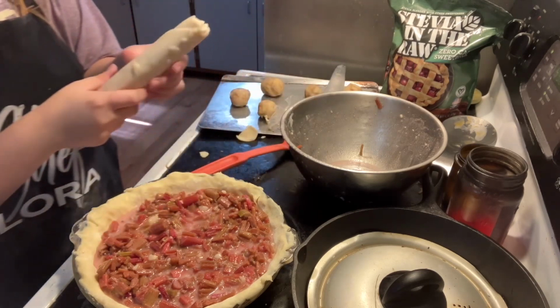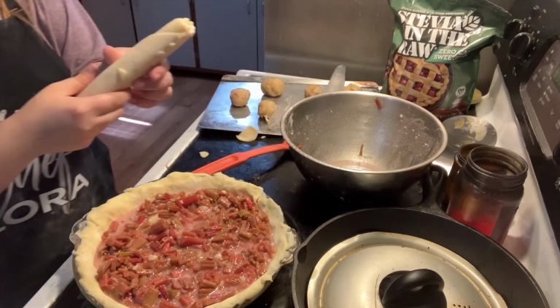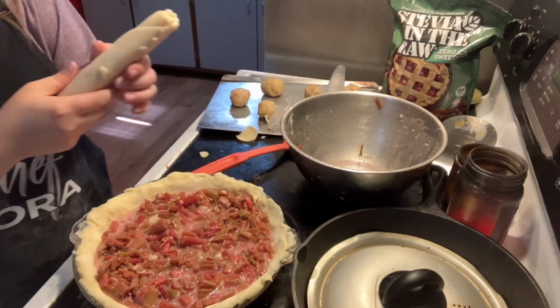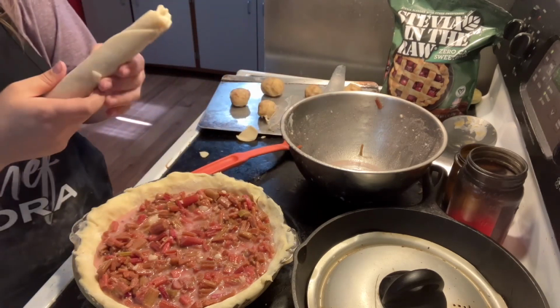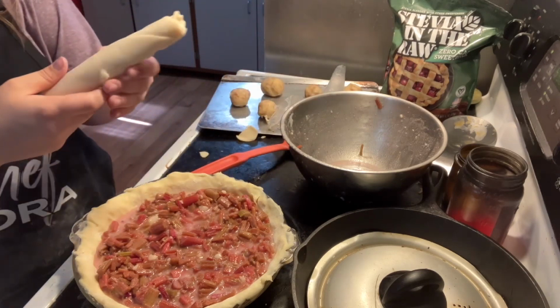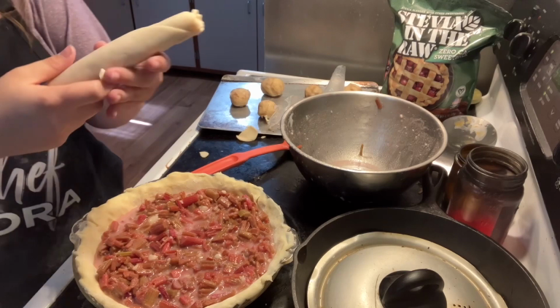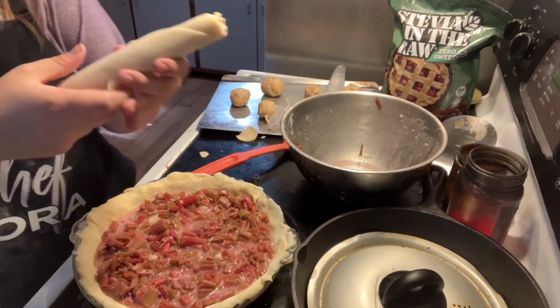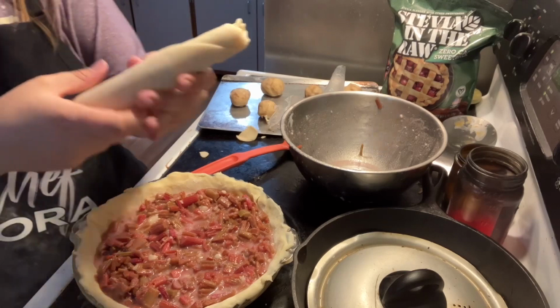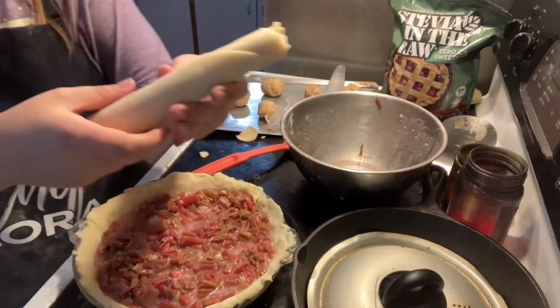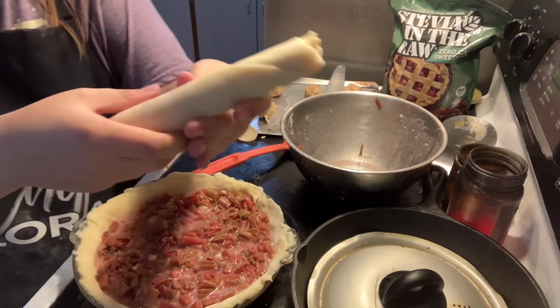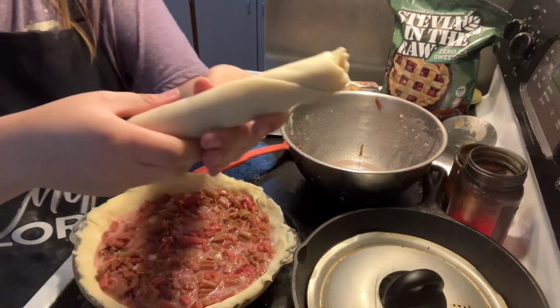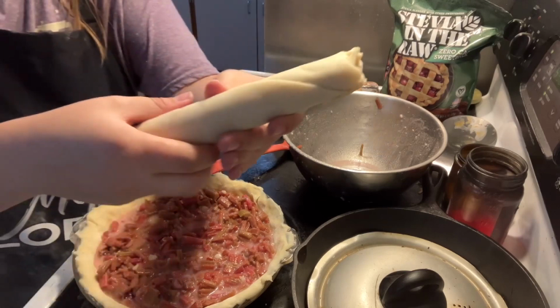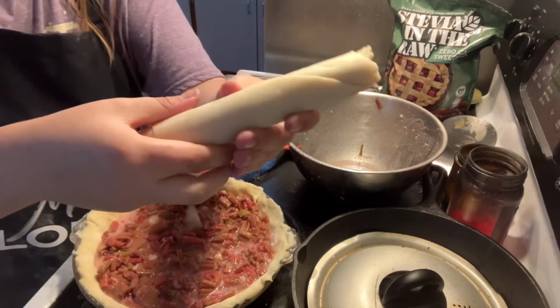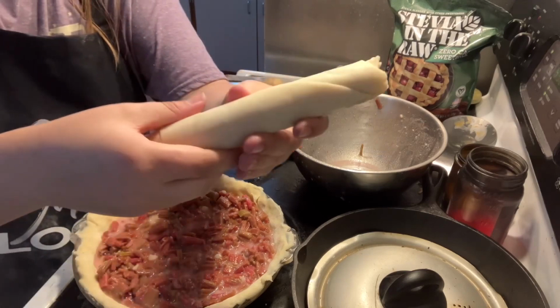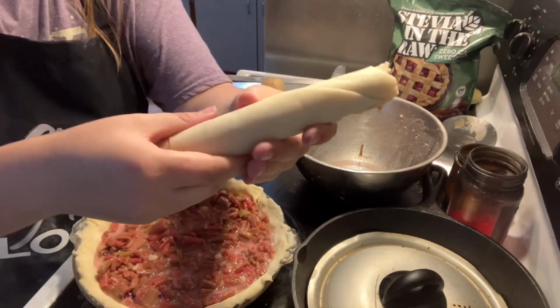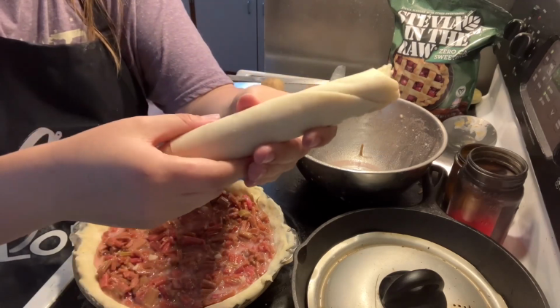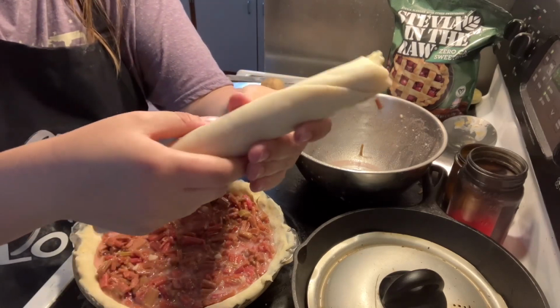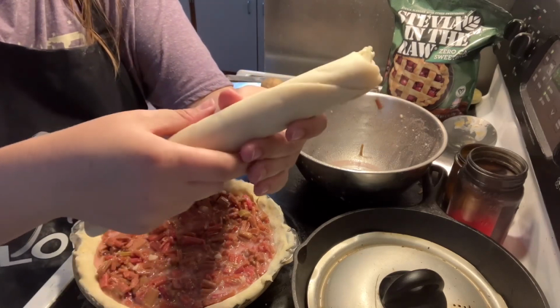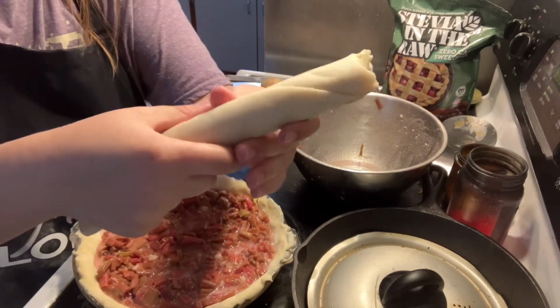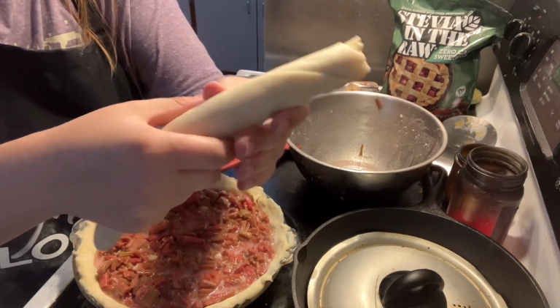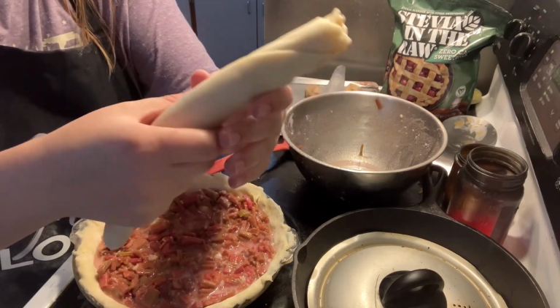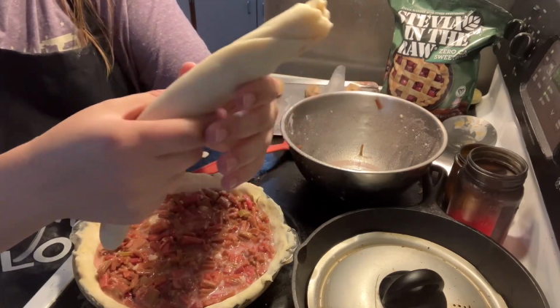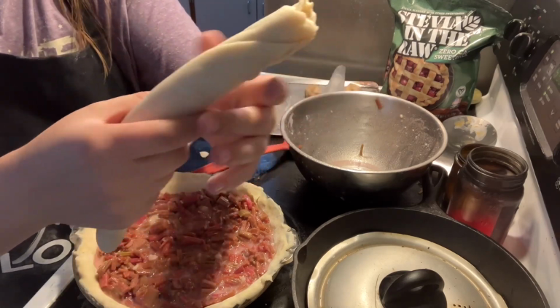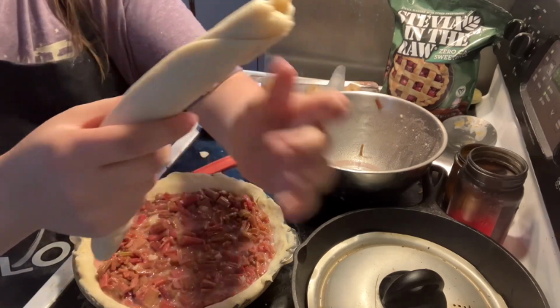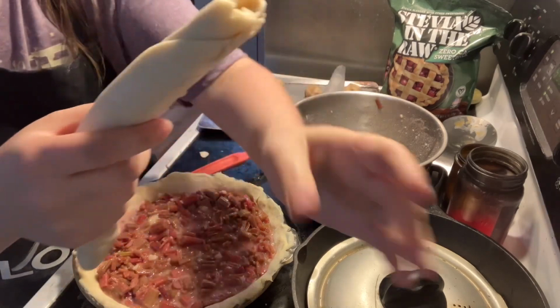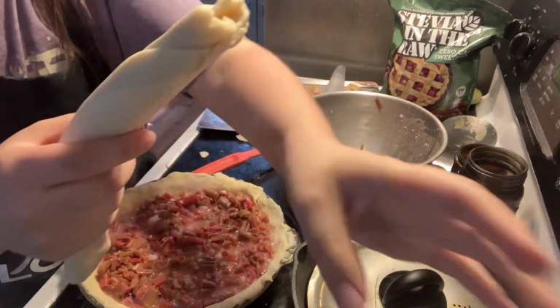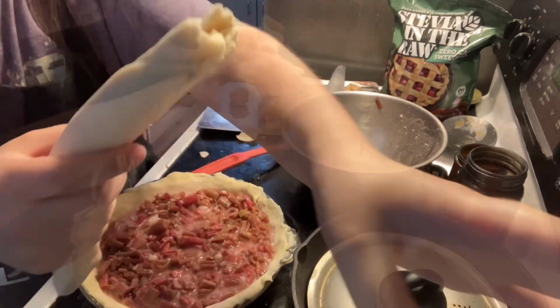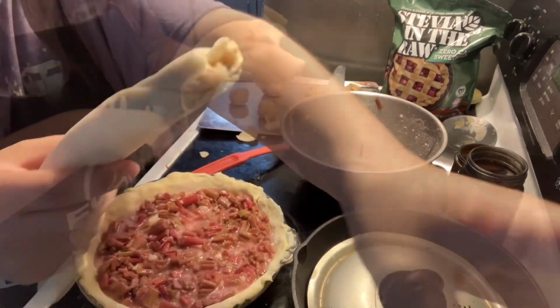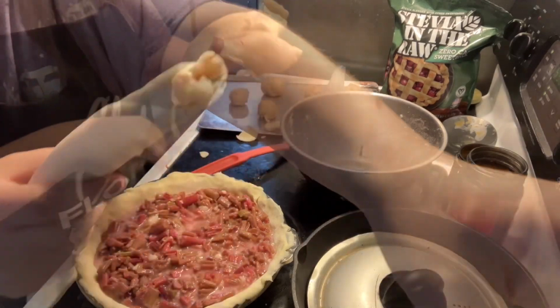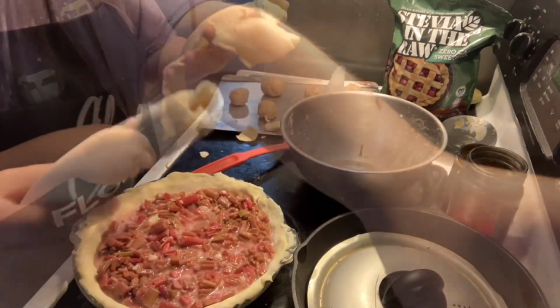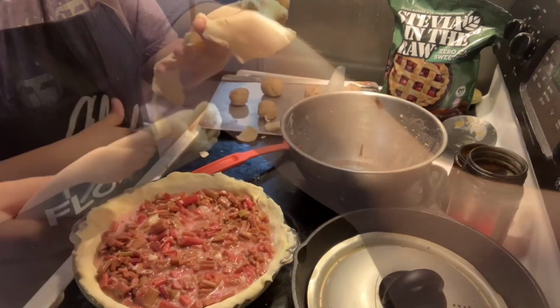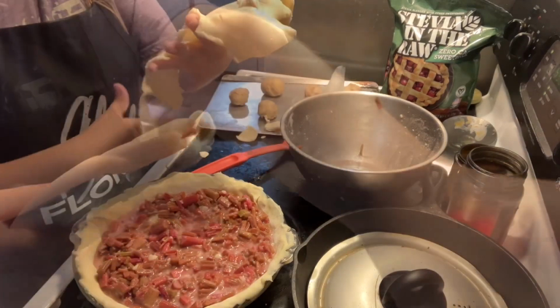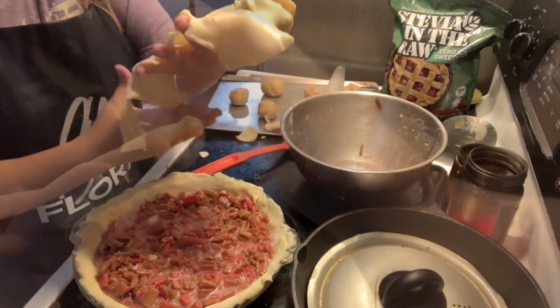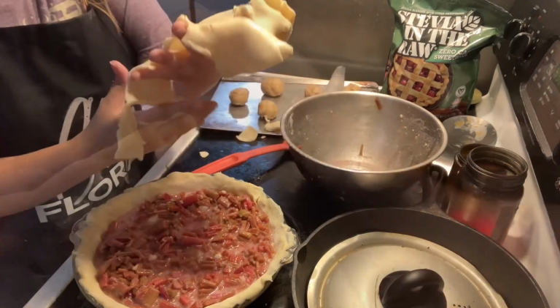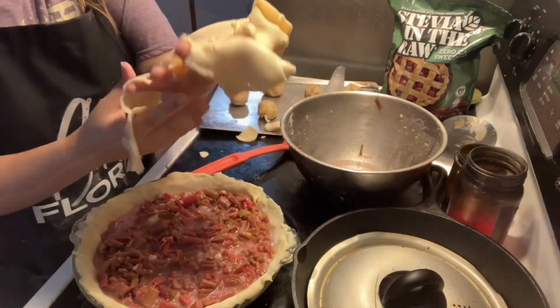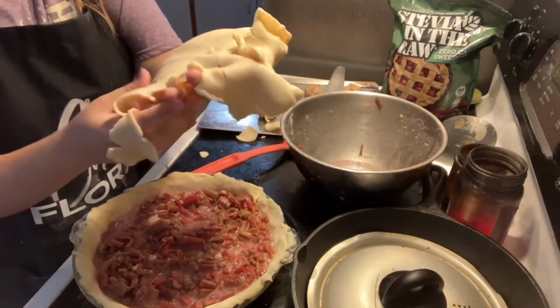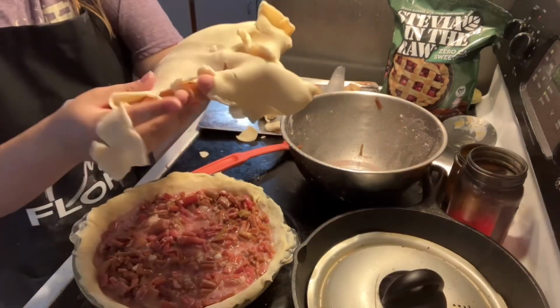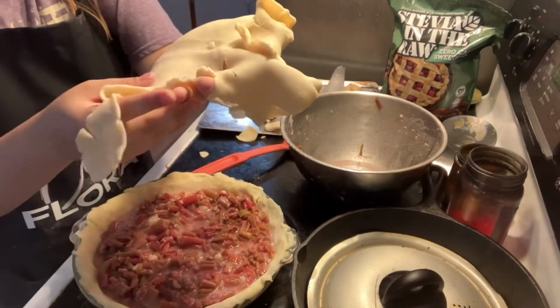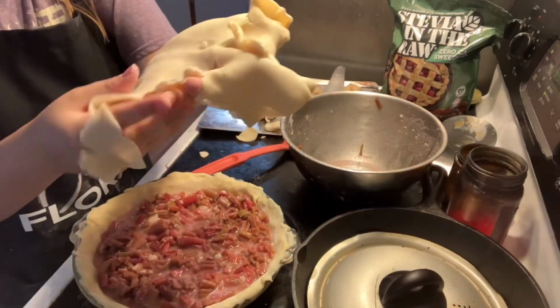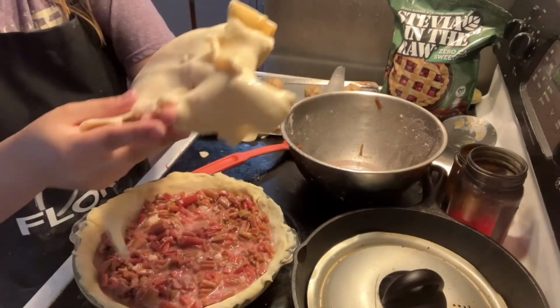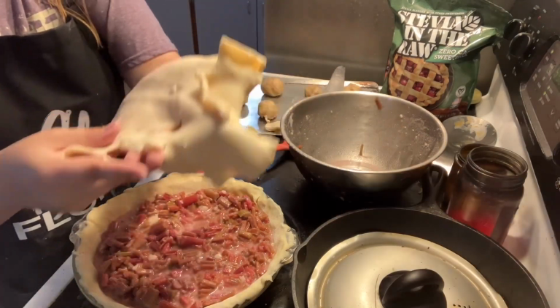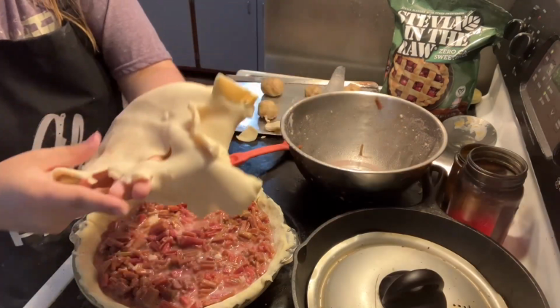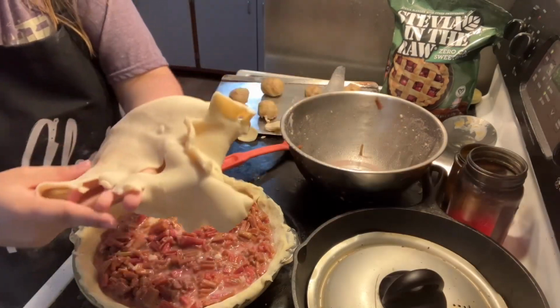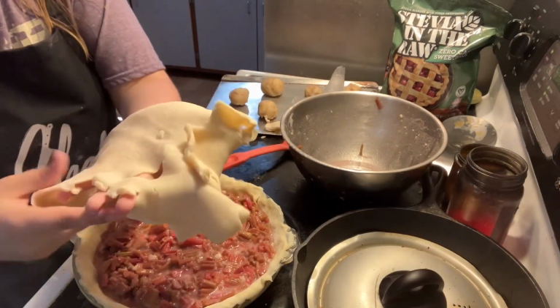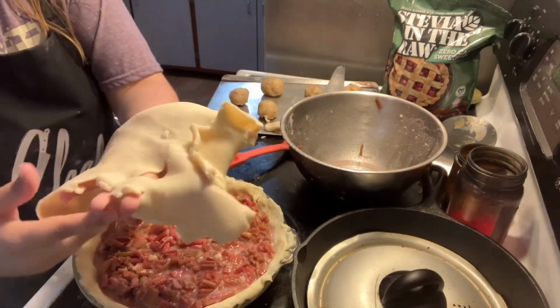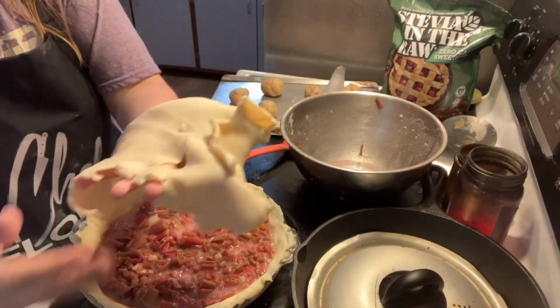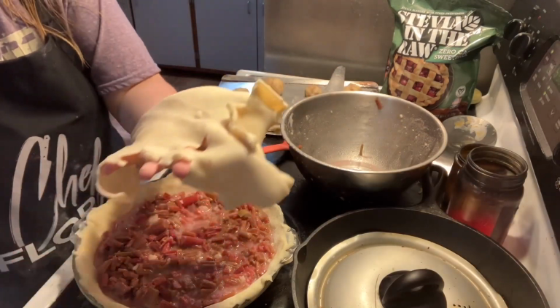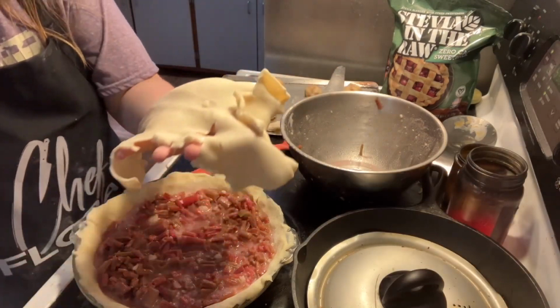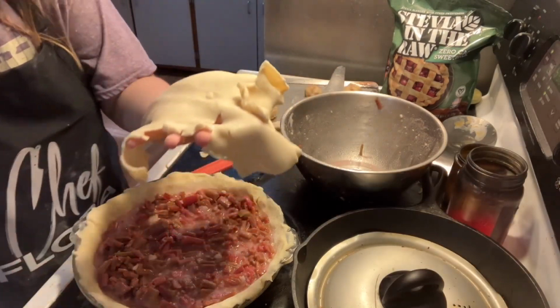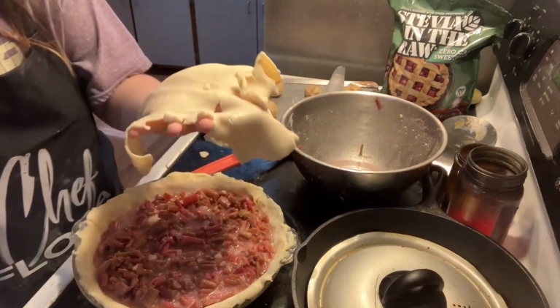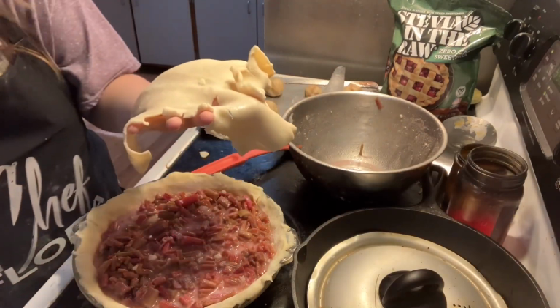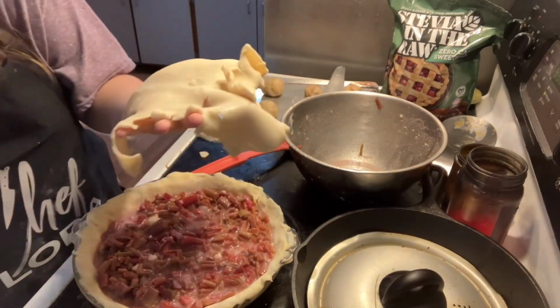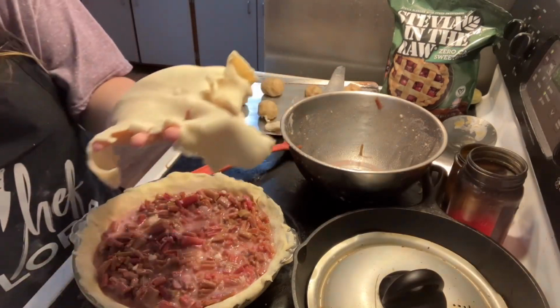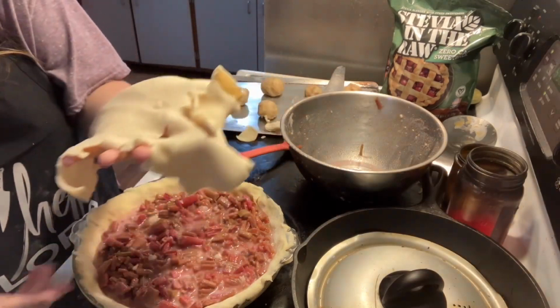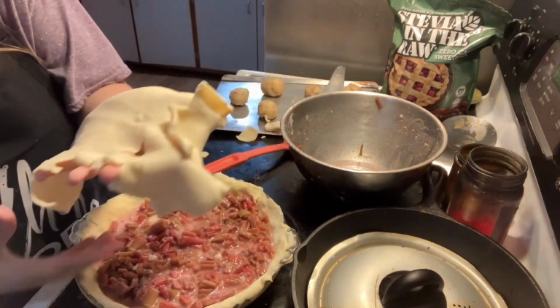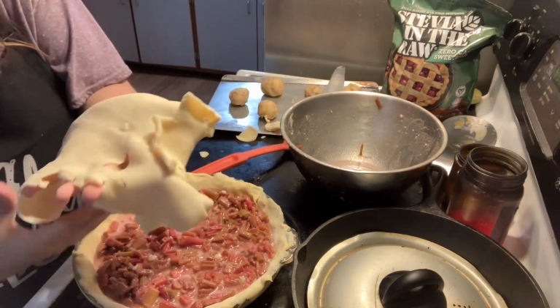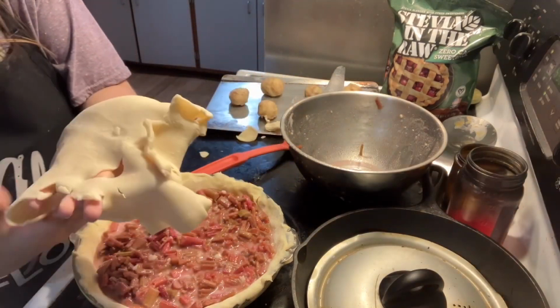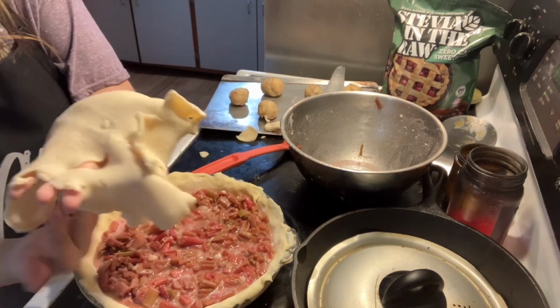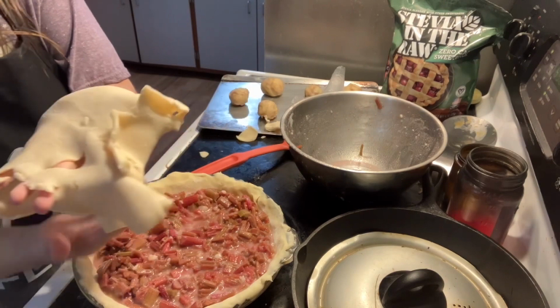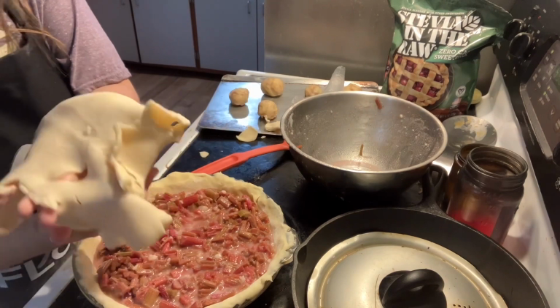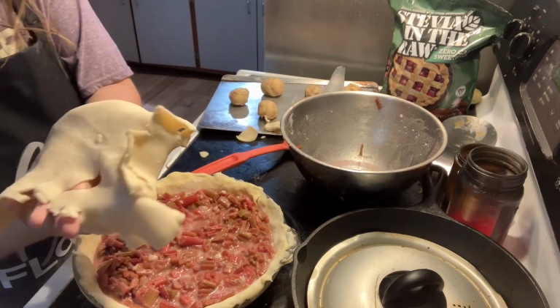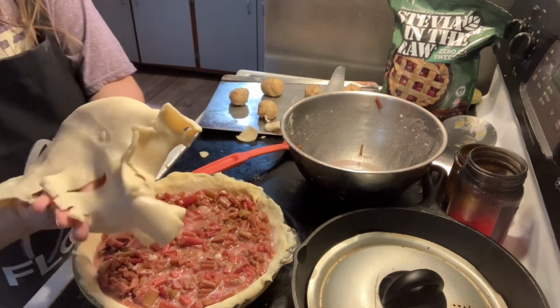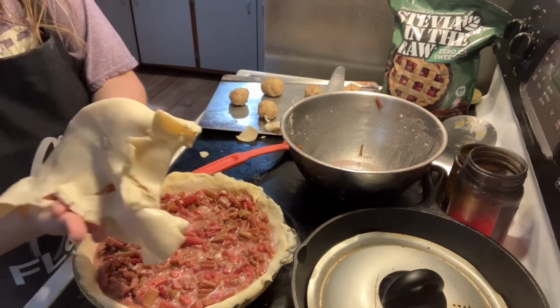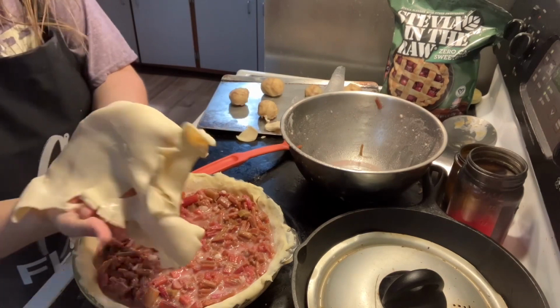You unroll this. I got the thing unrolled and some of it broke on me.